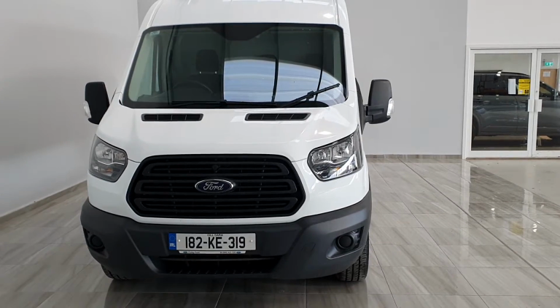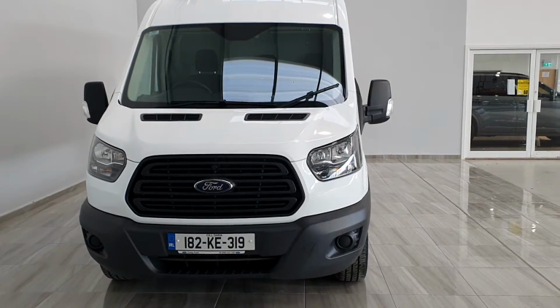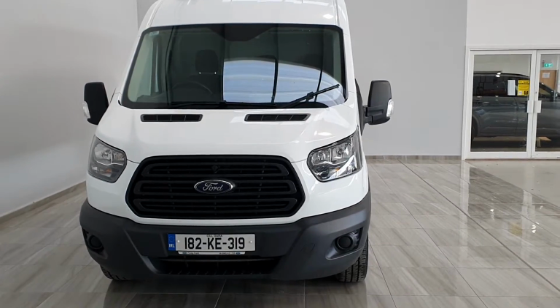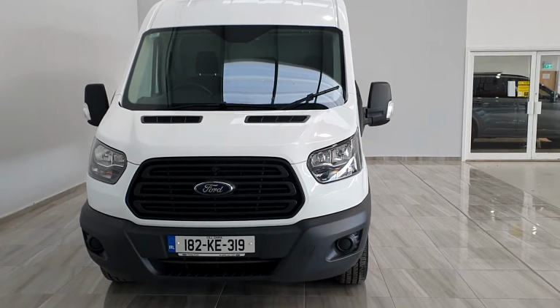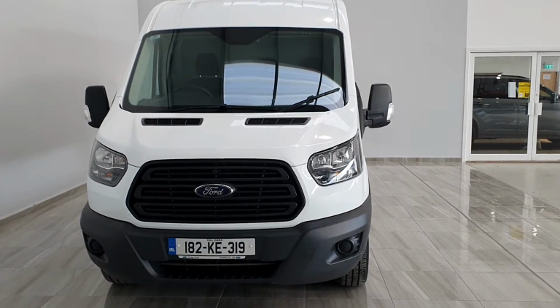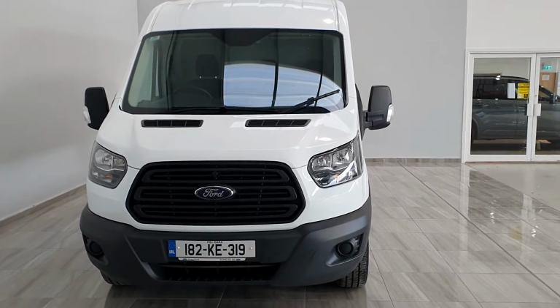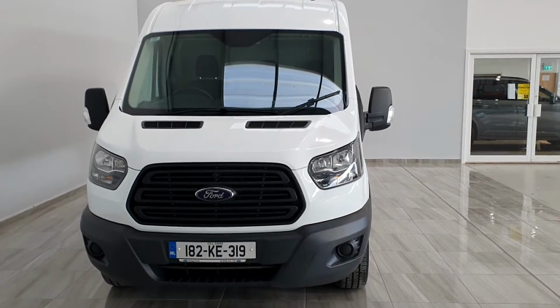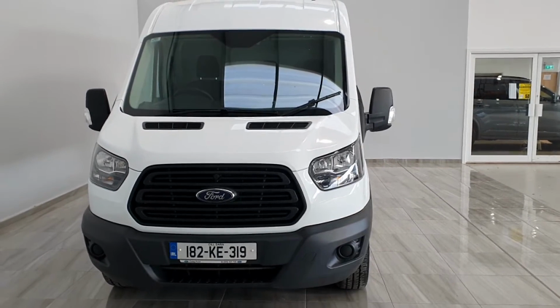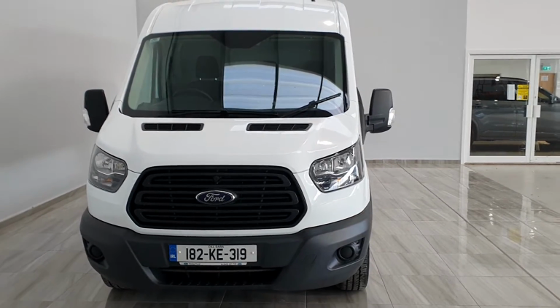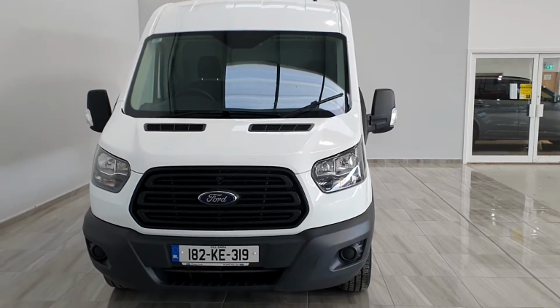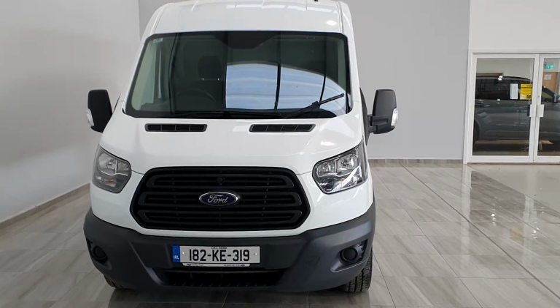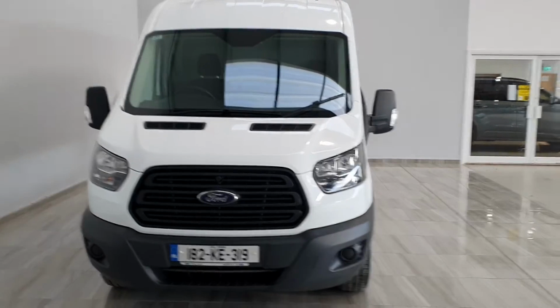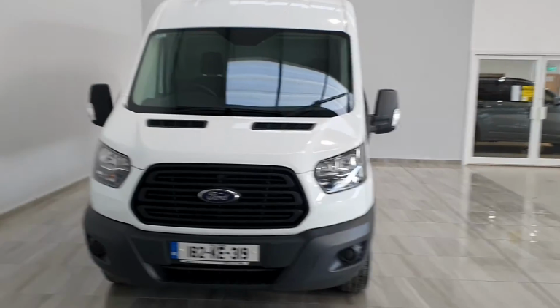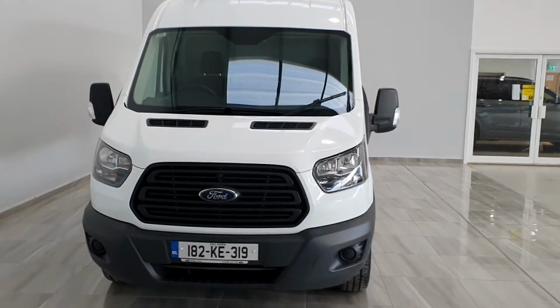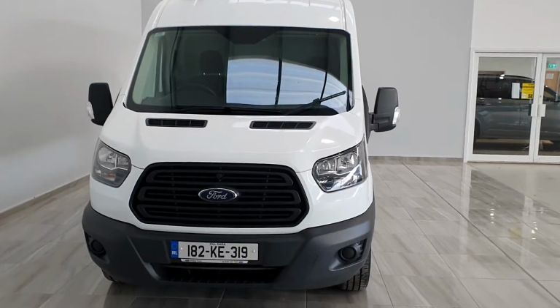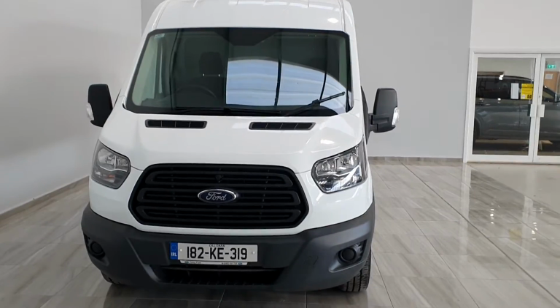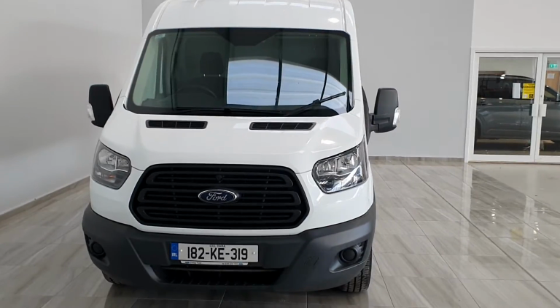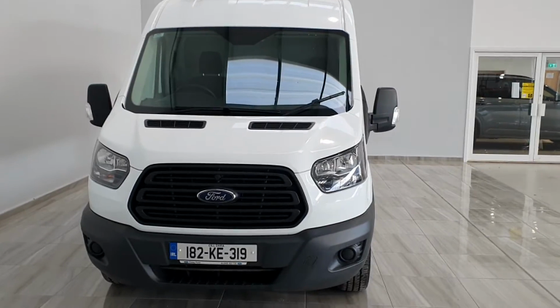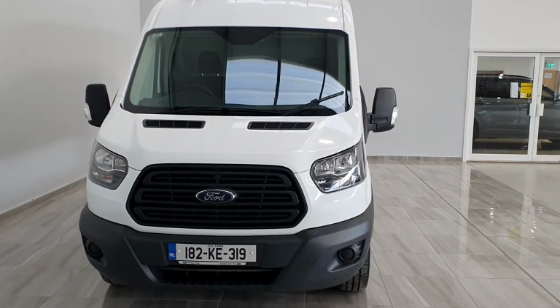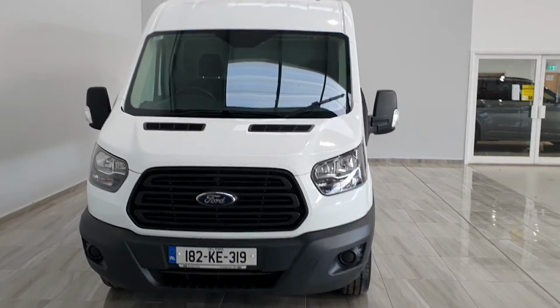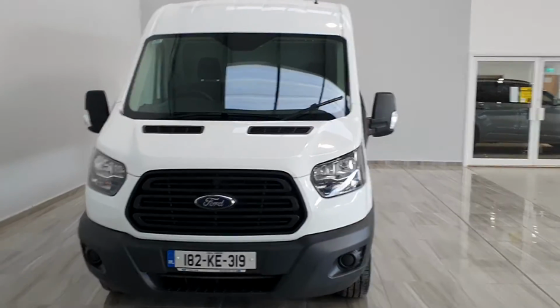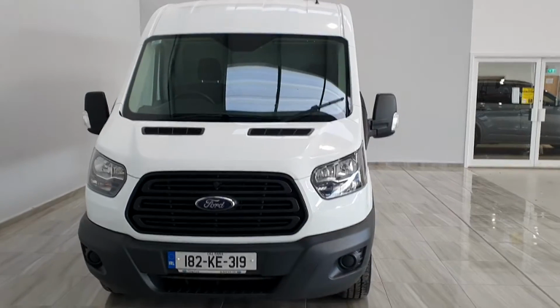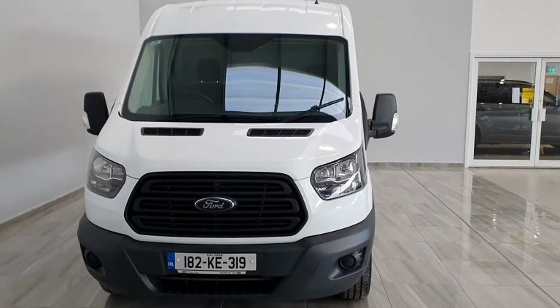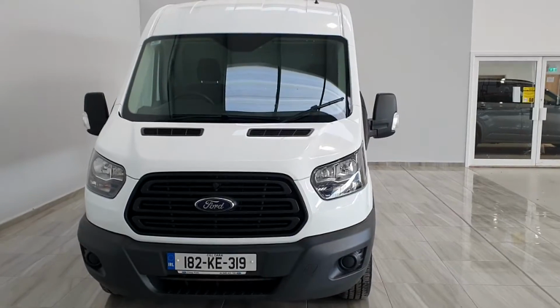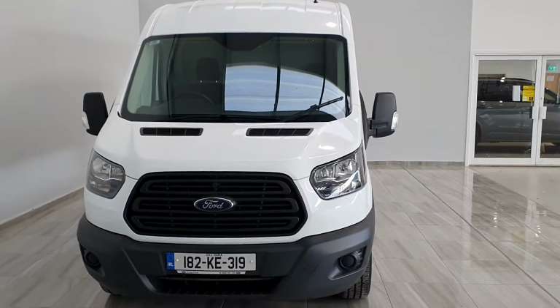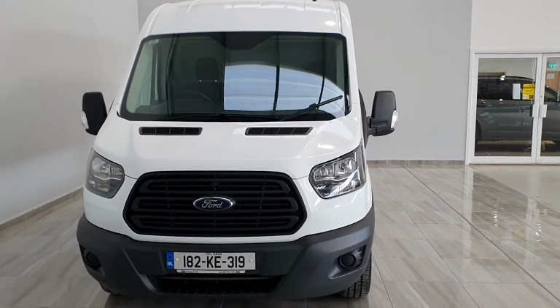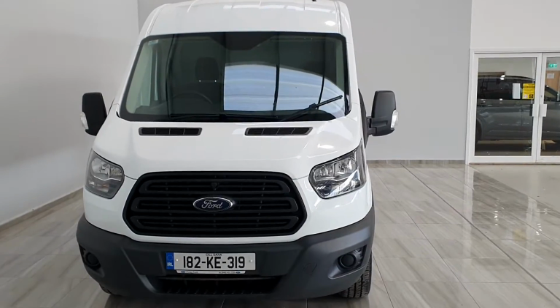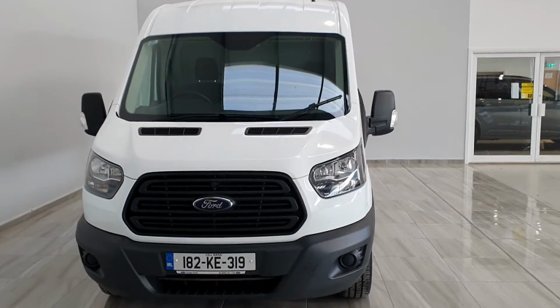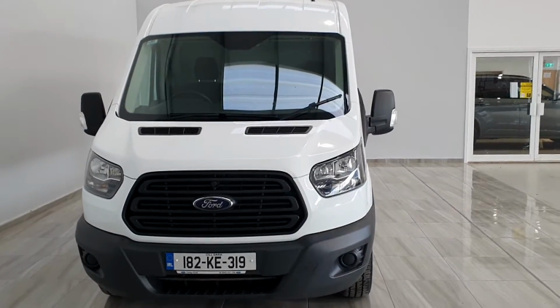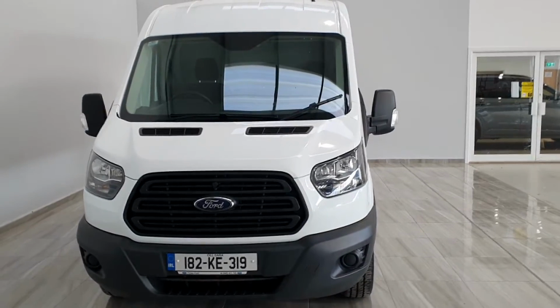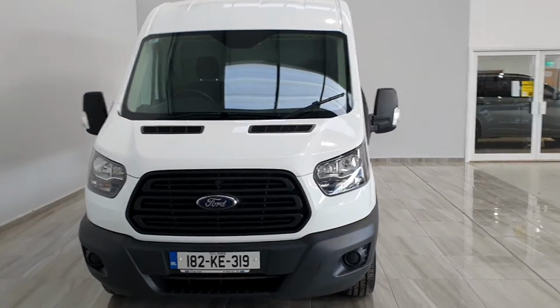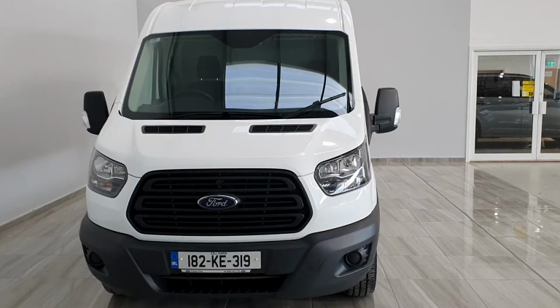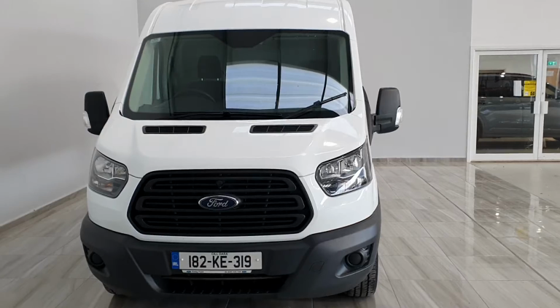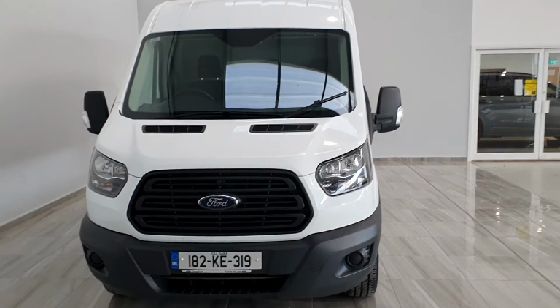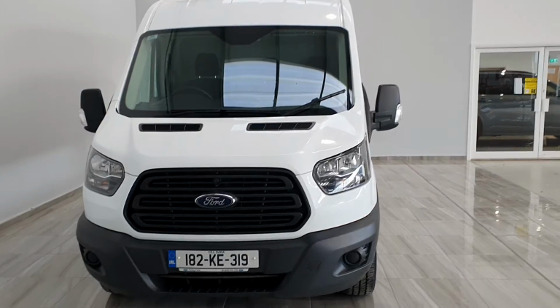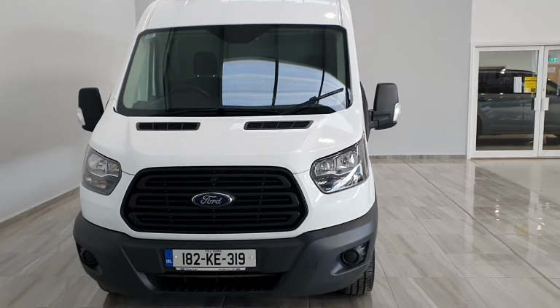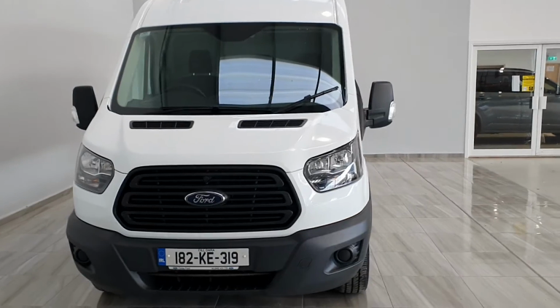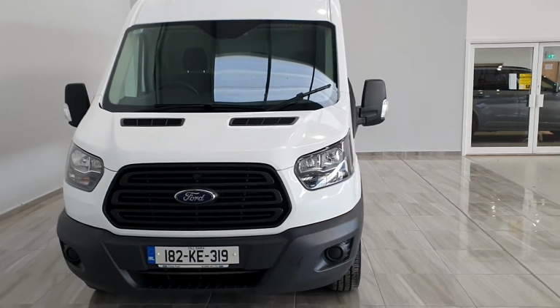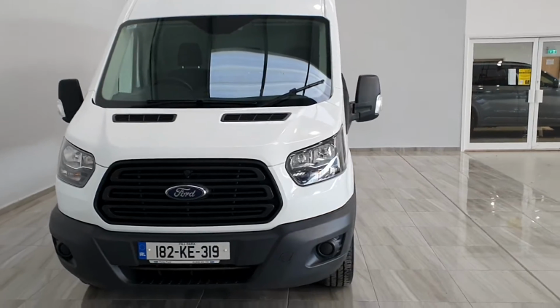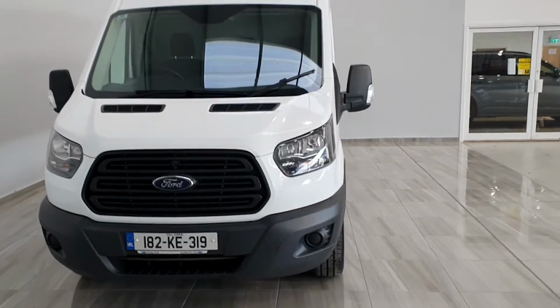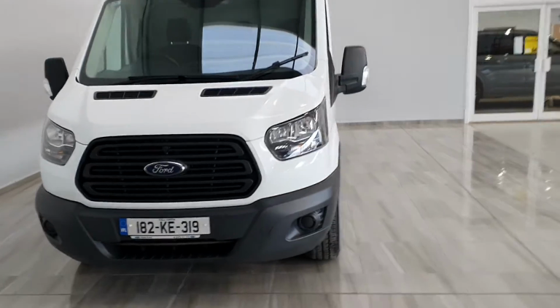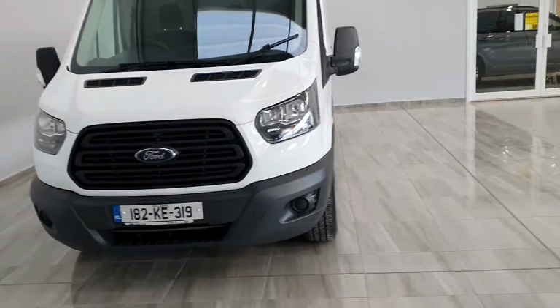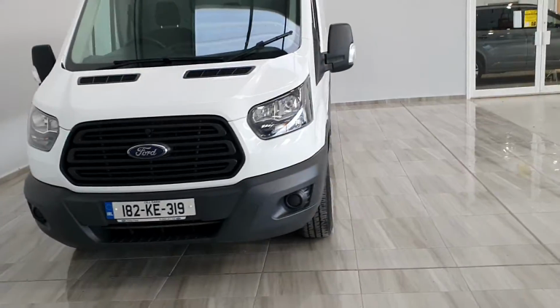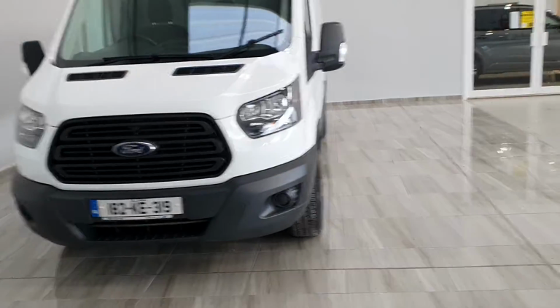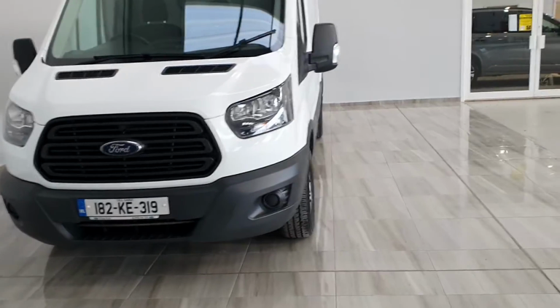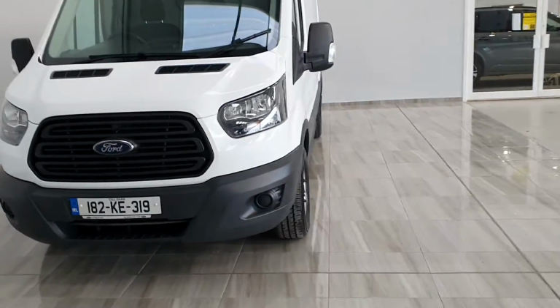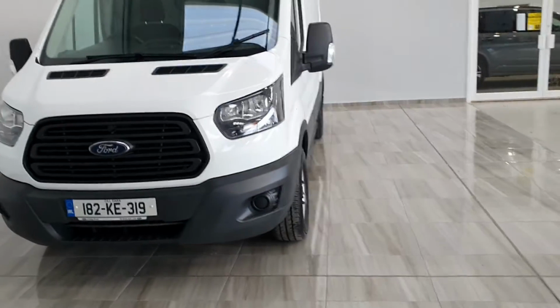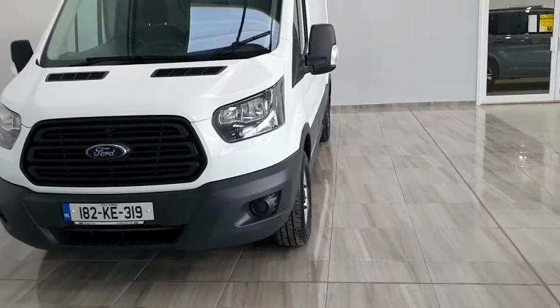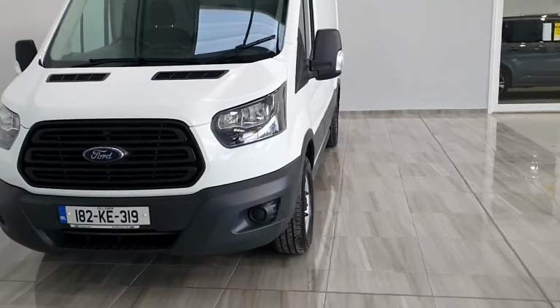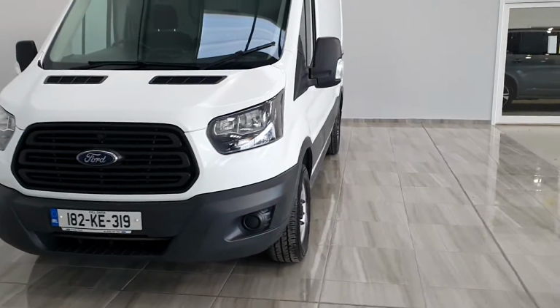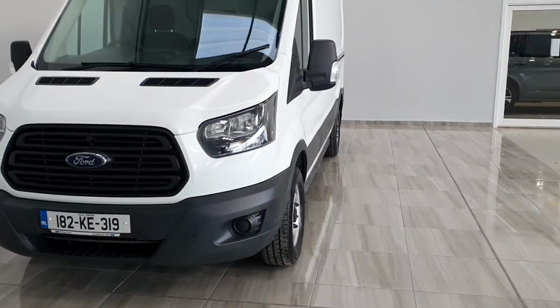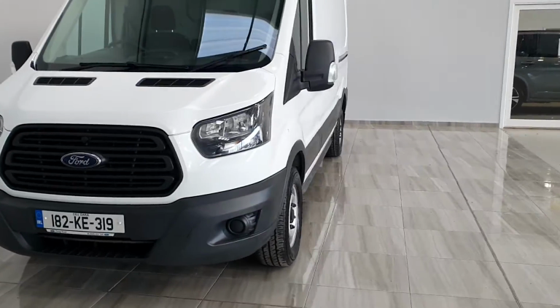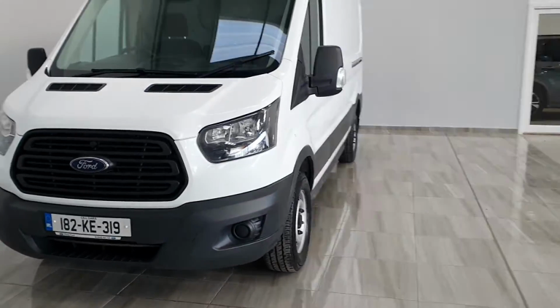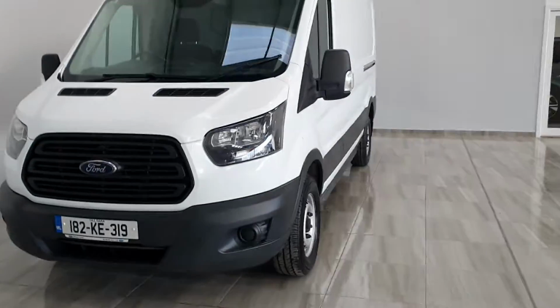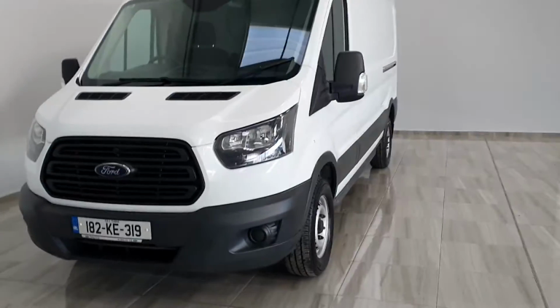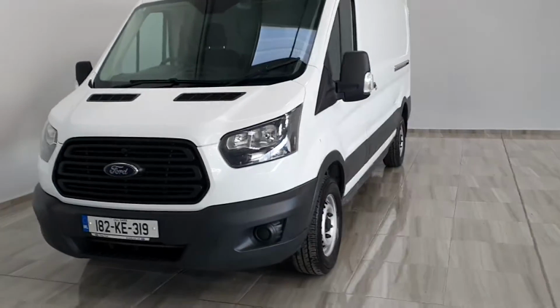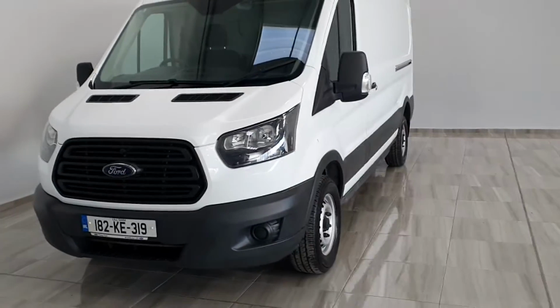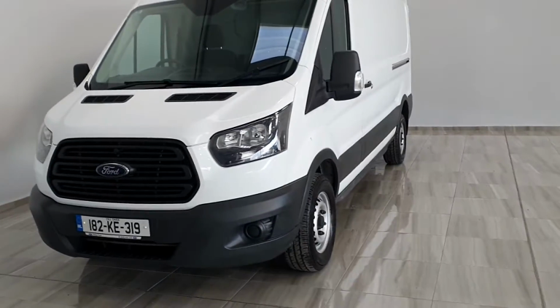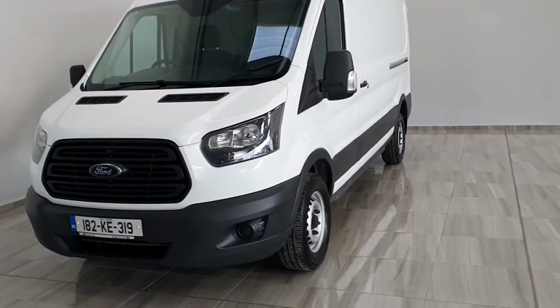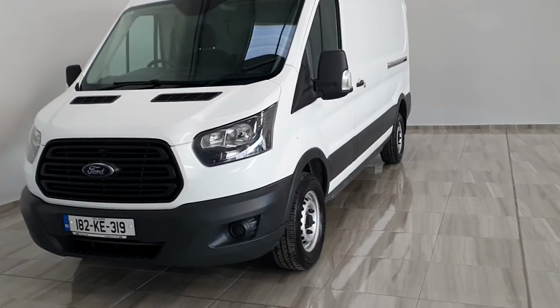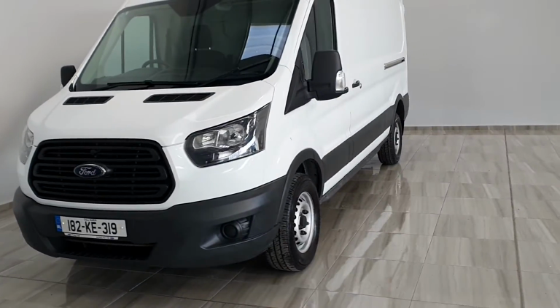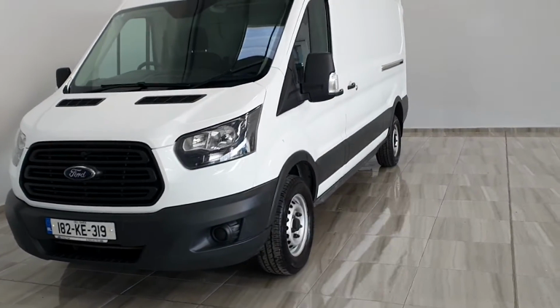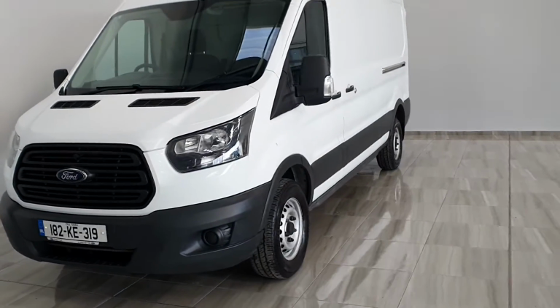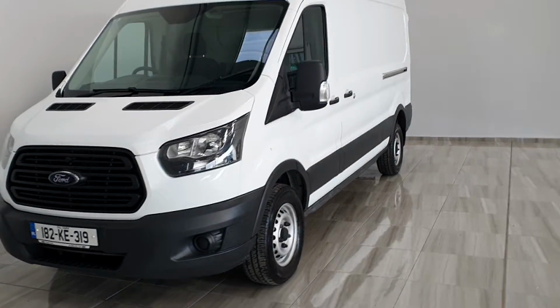Hello and welcome to Filio Motor Group. Today we're showing you around our 182 white Ford Transit 350L base.